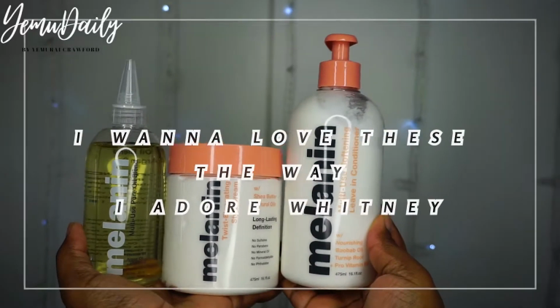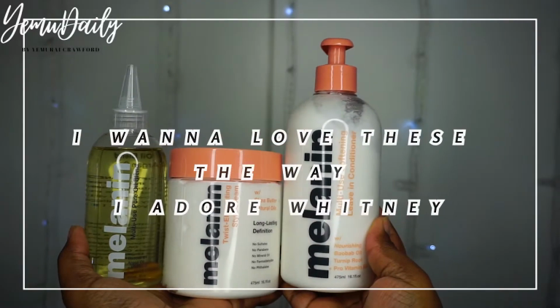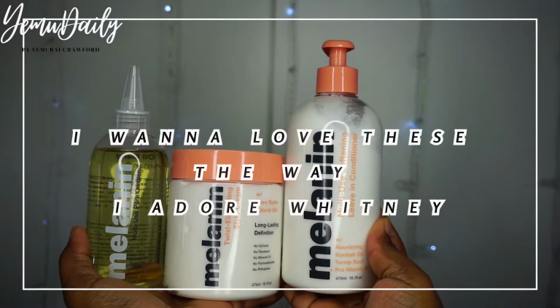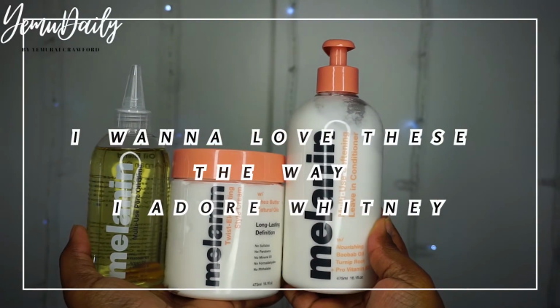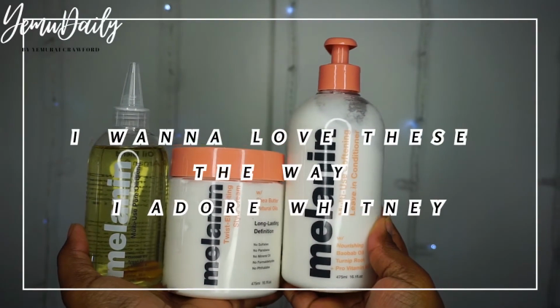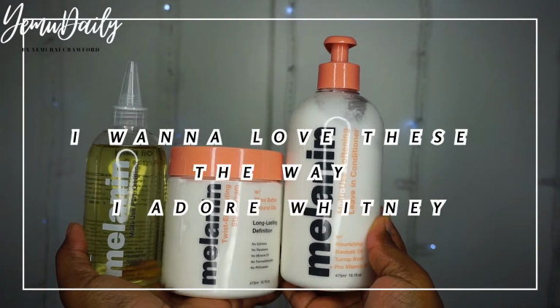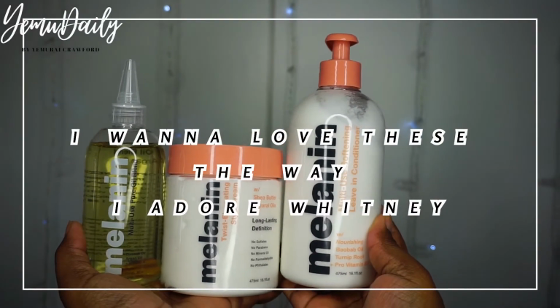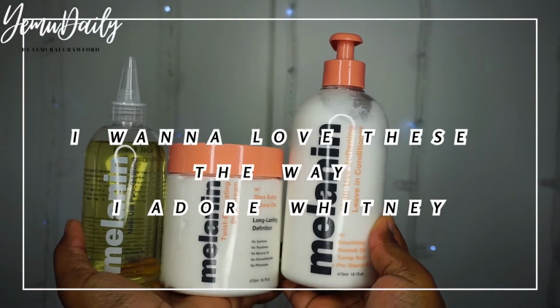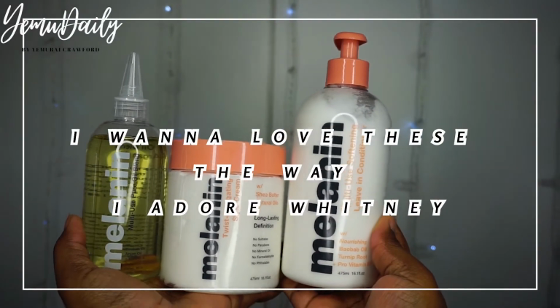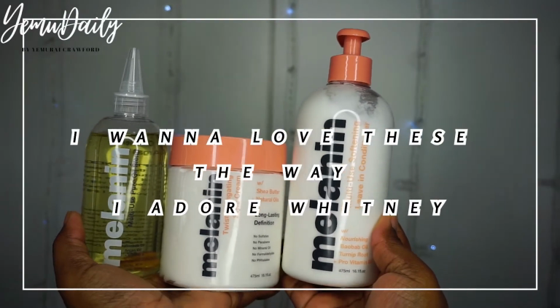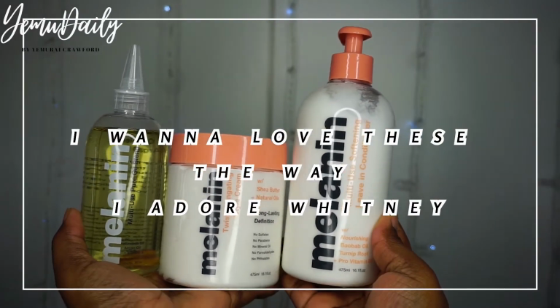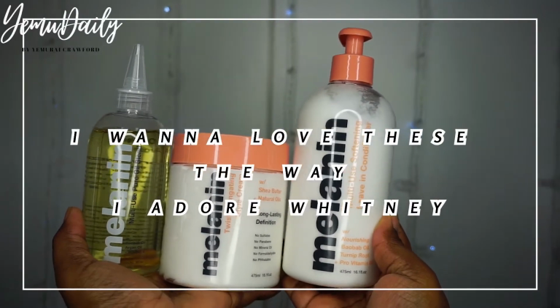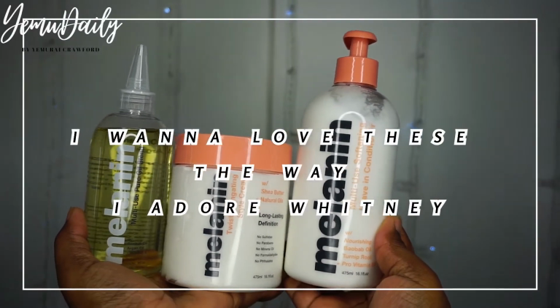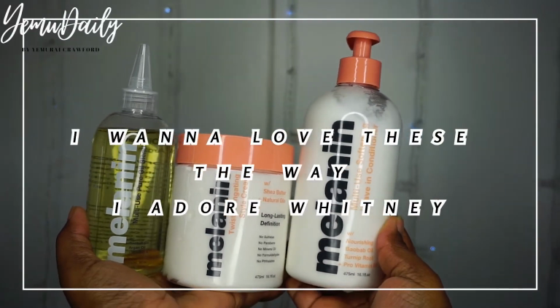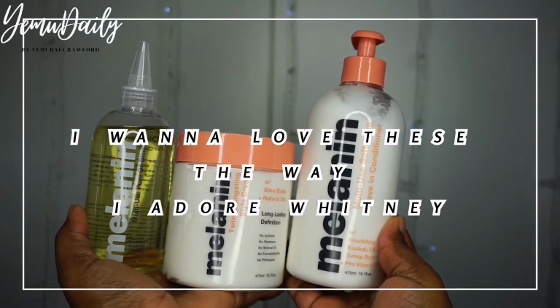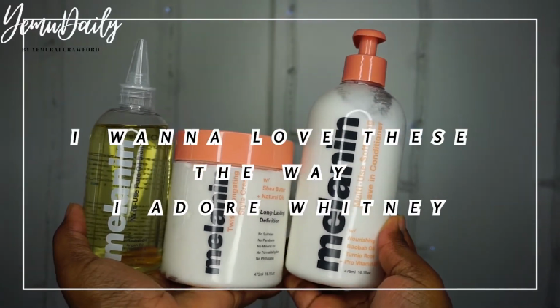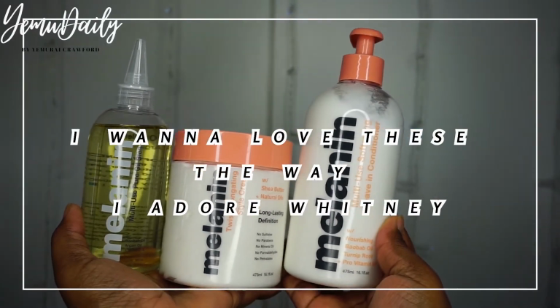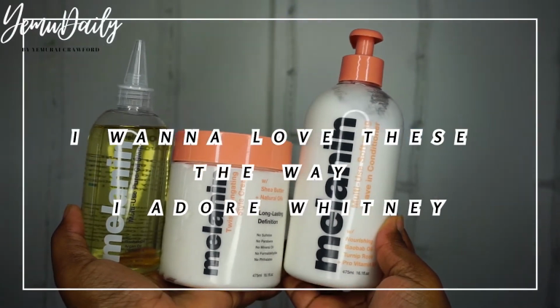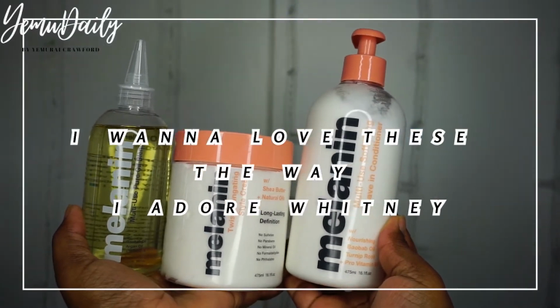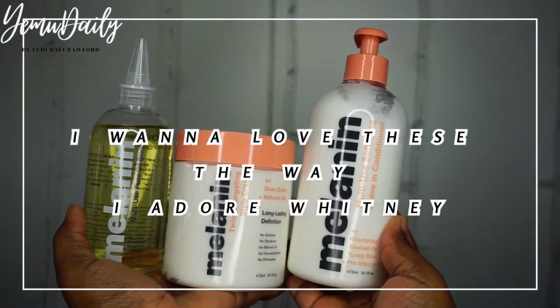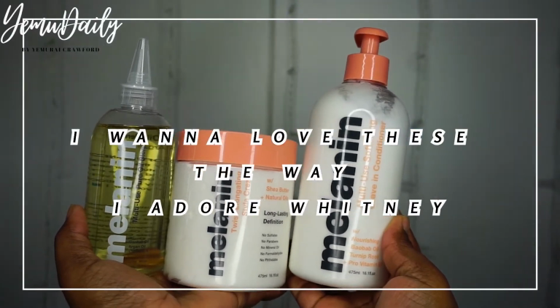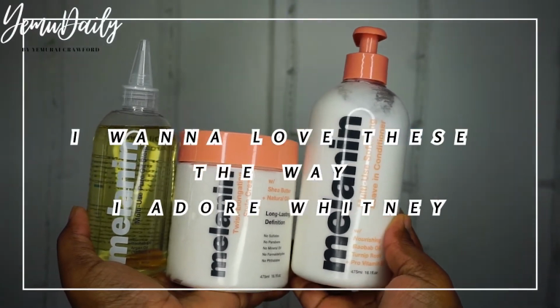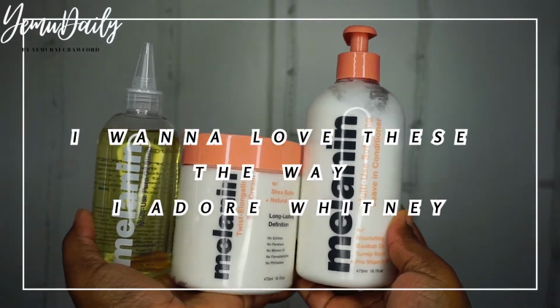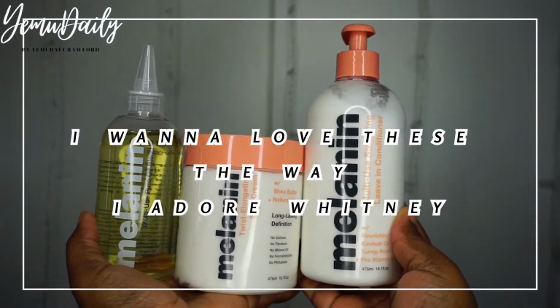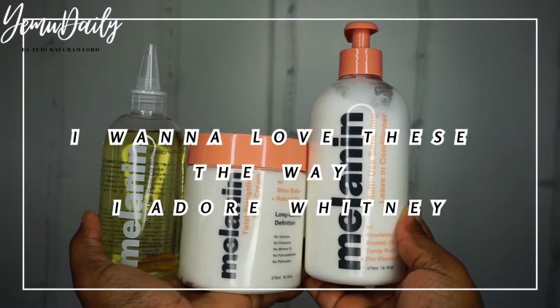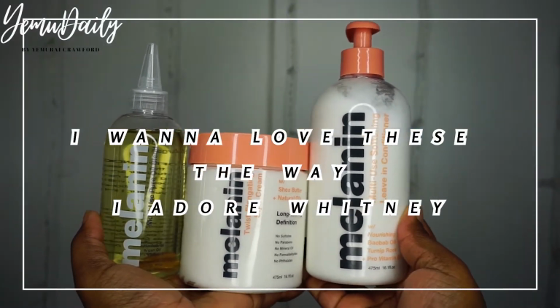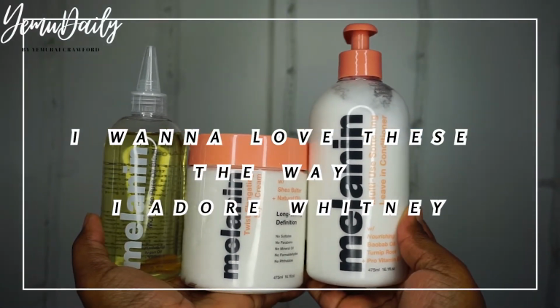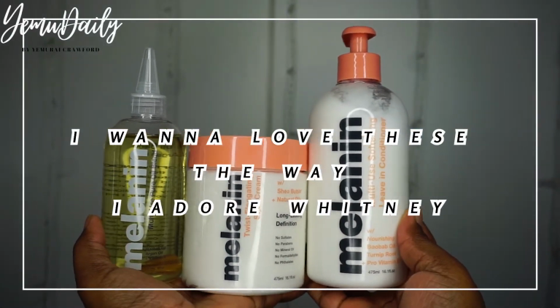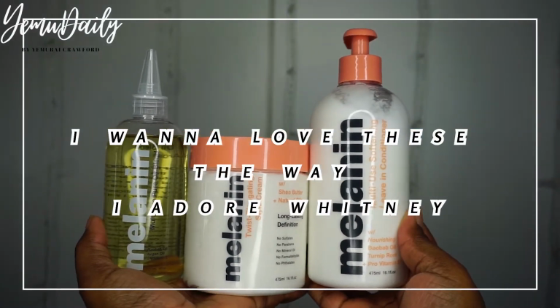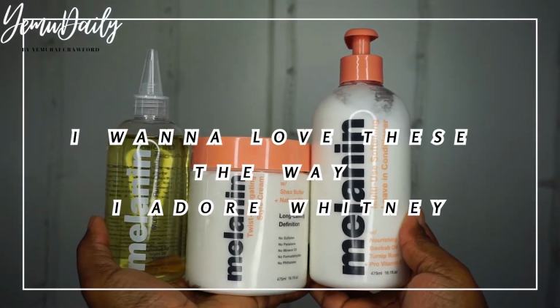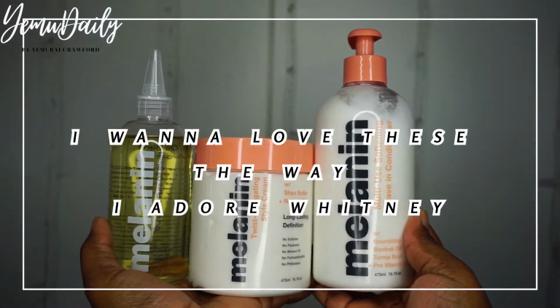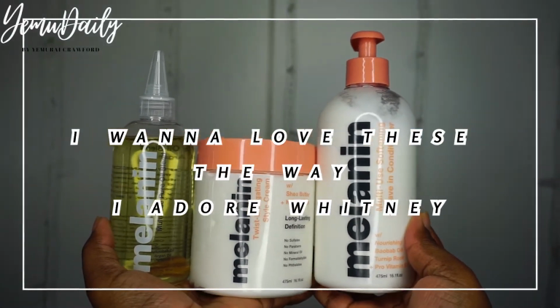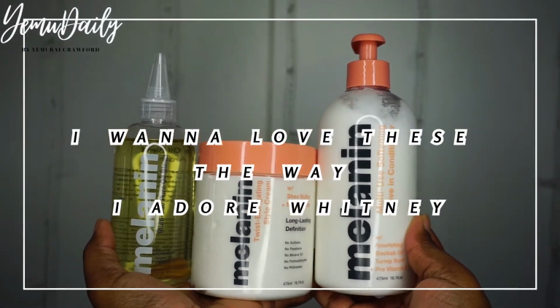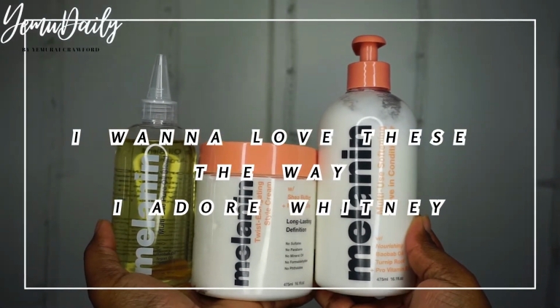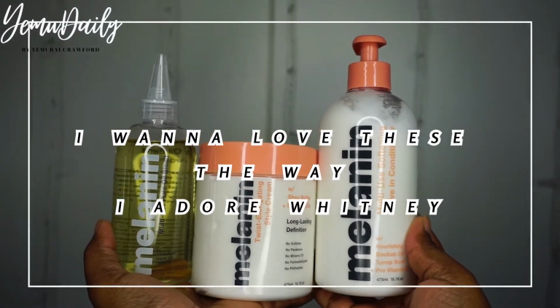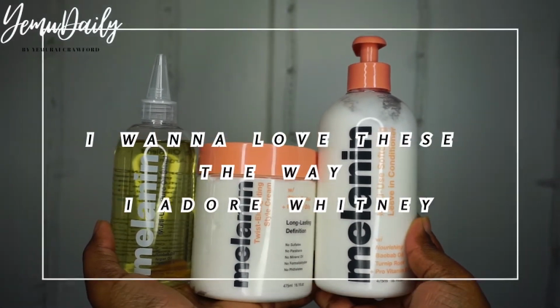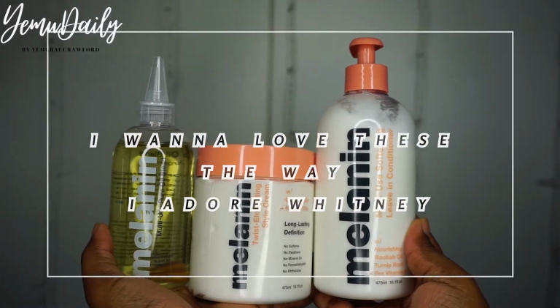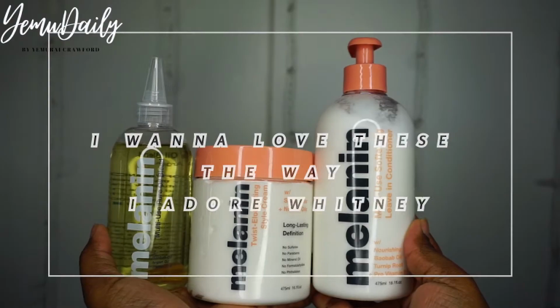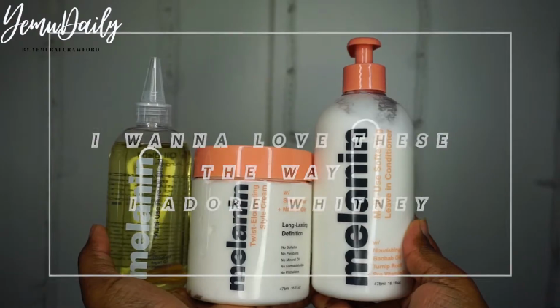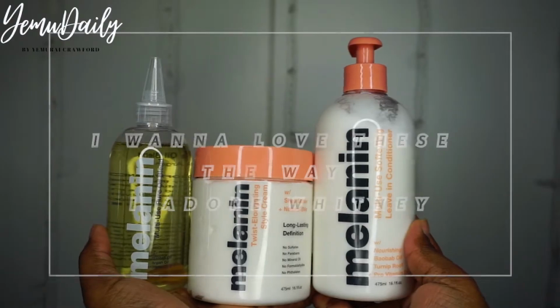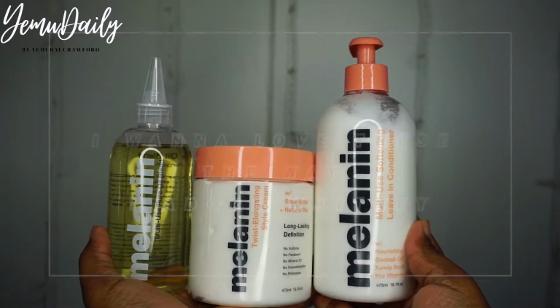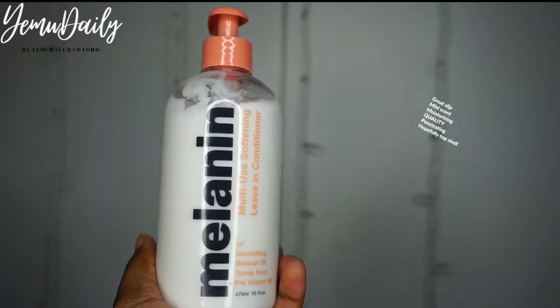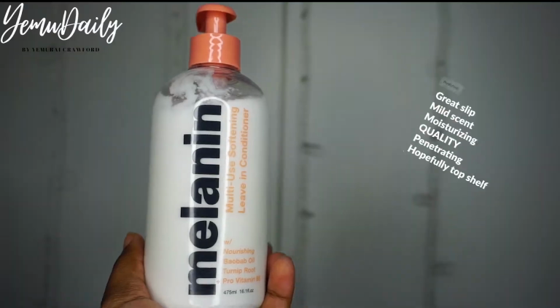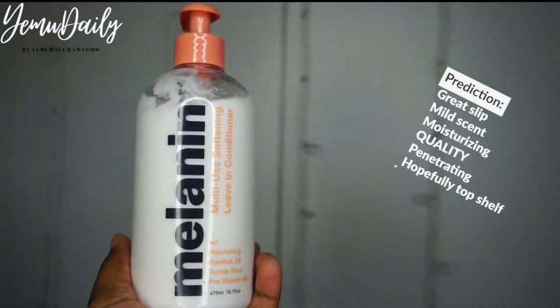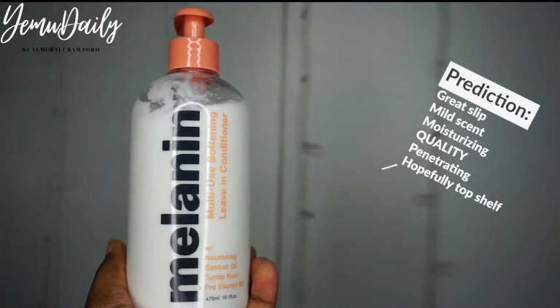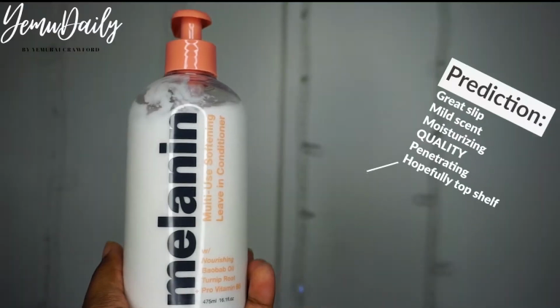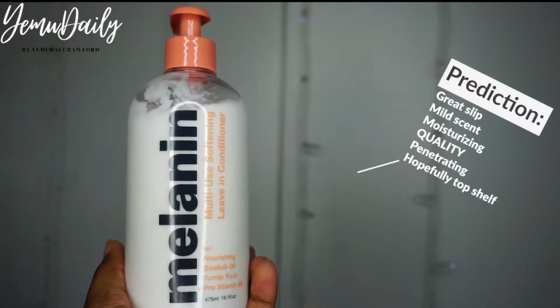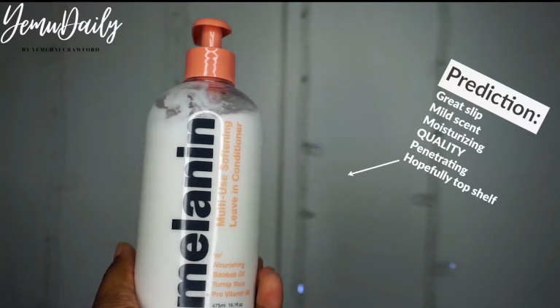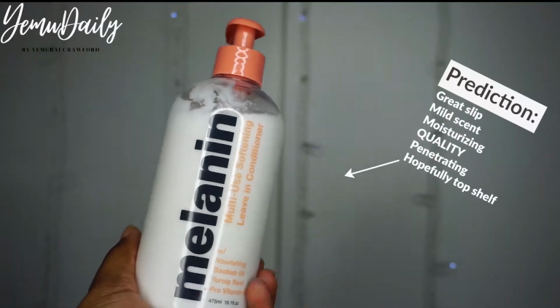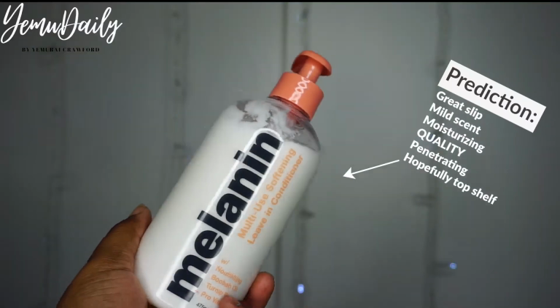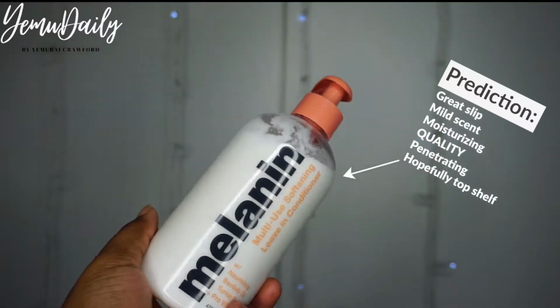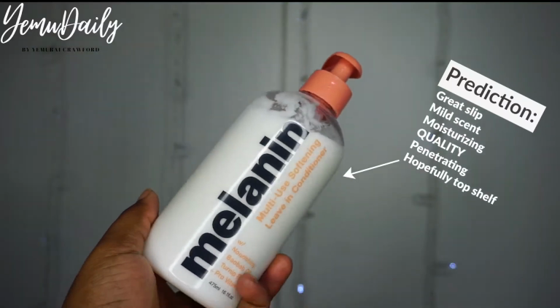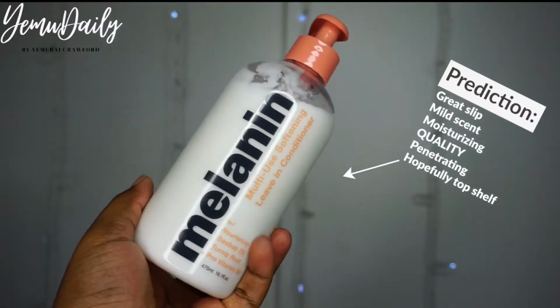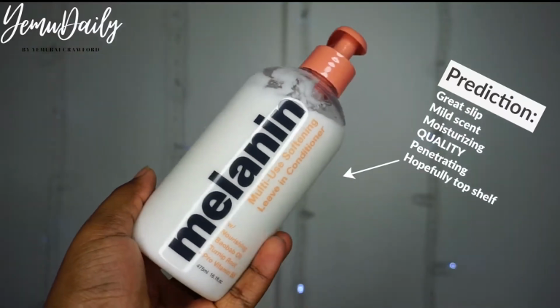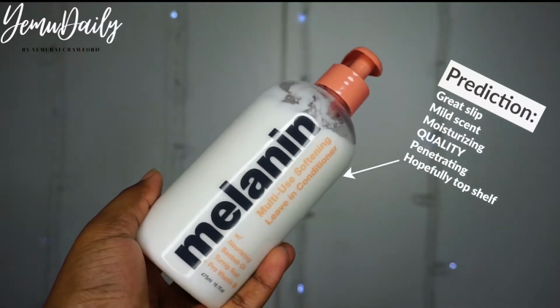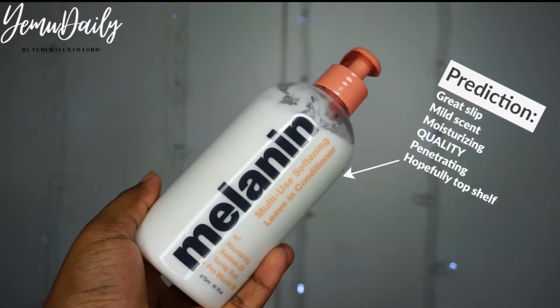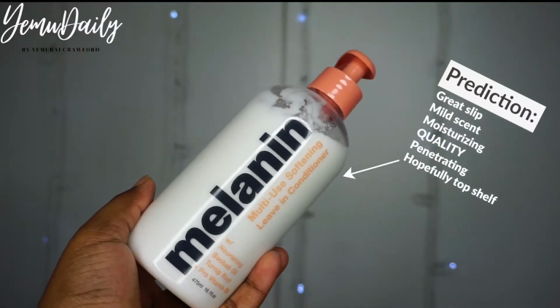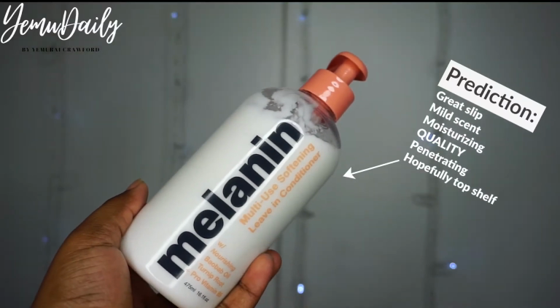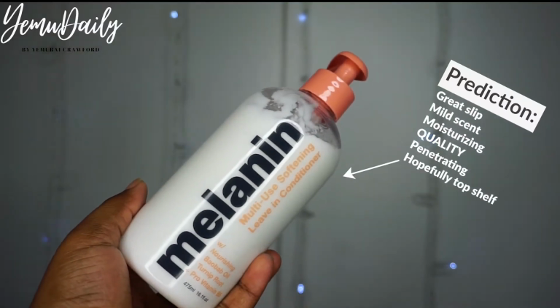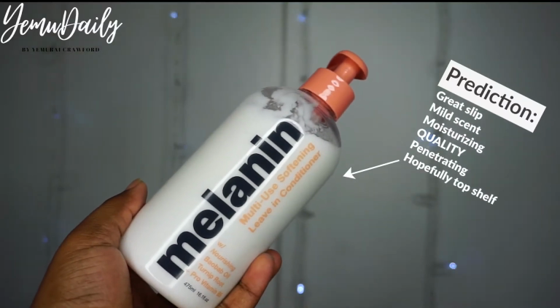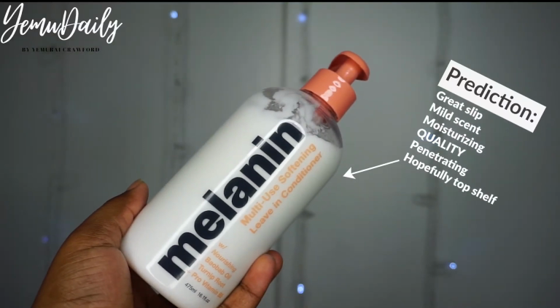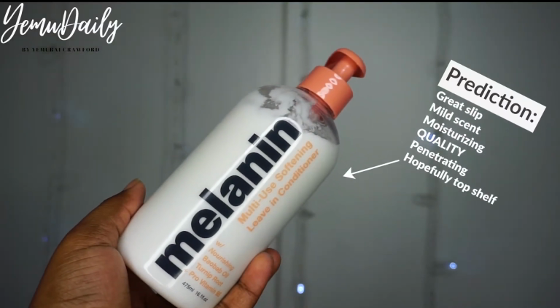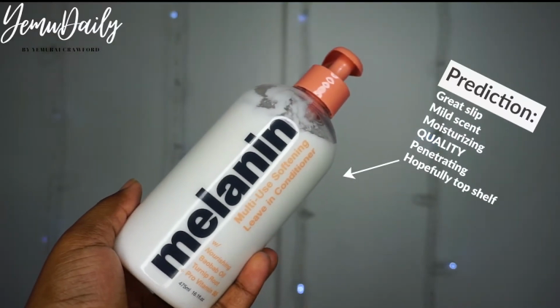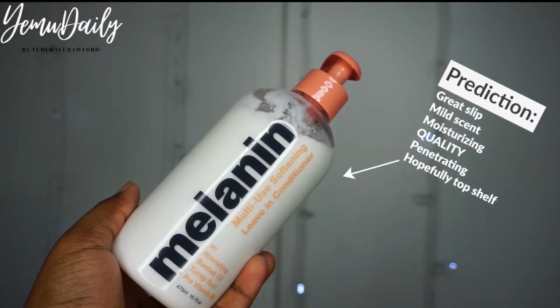So we bought the products. It's time to try them out. I'm going to be using the leave-in and the oil. Predictions for both are on the screen.